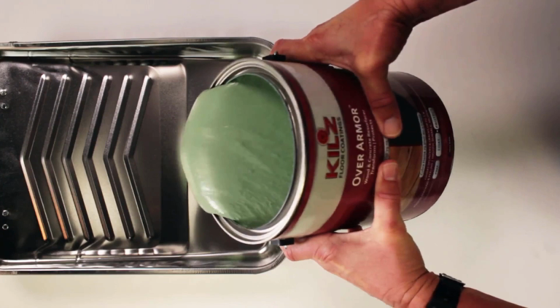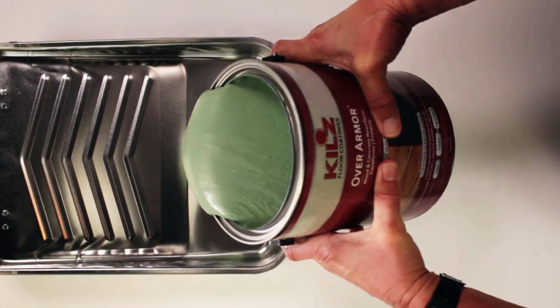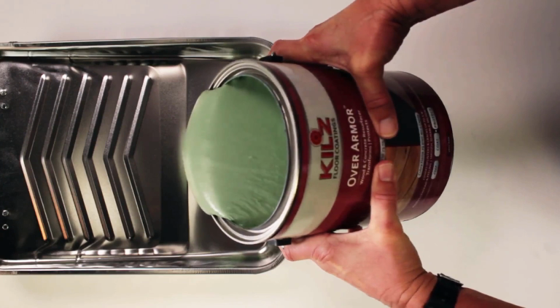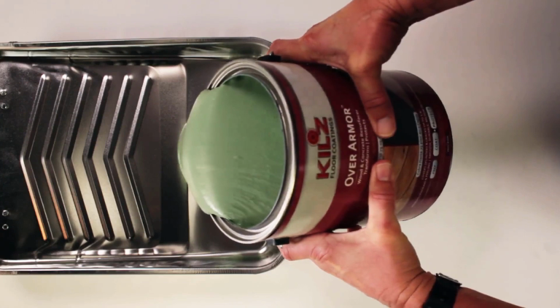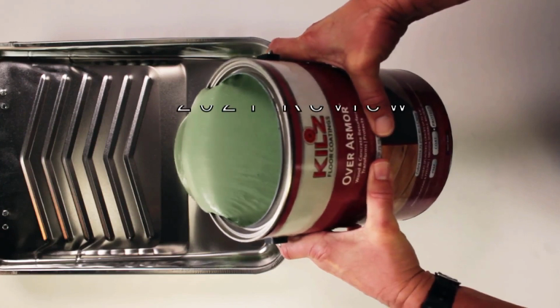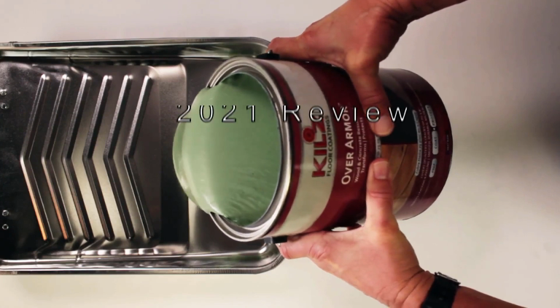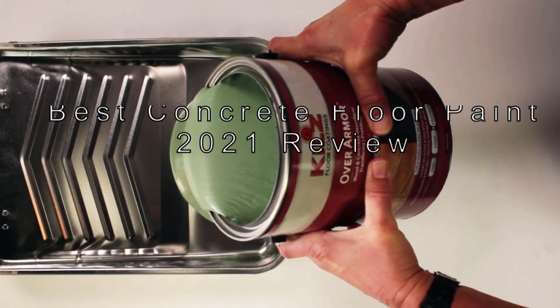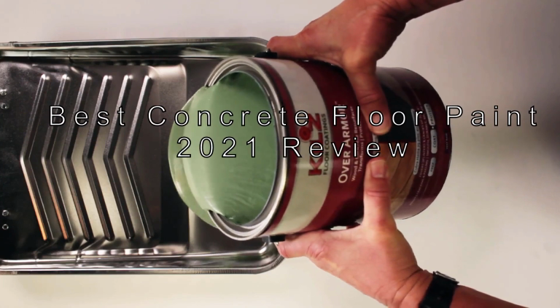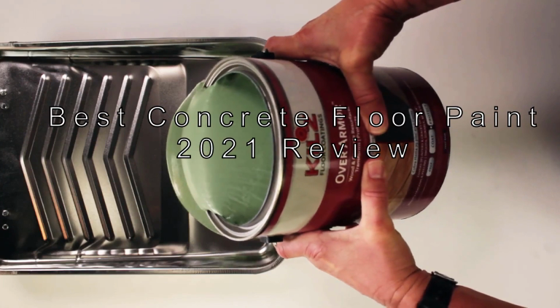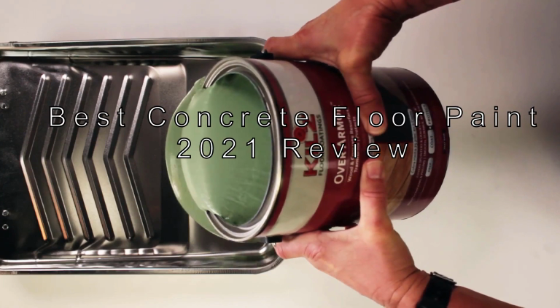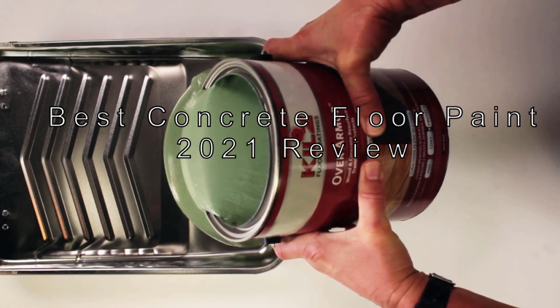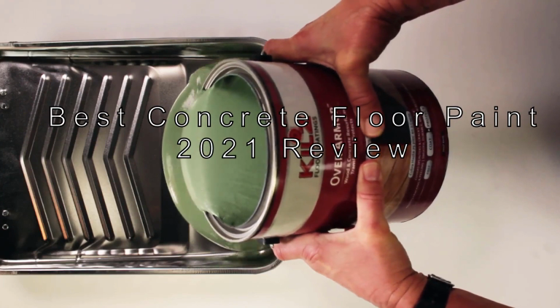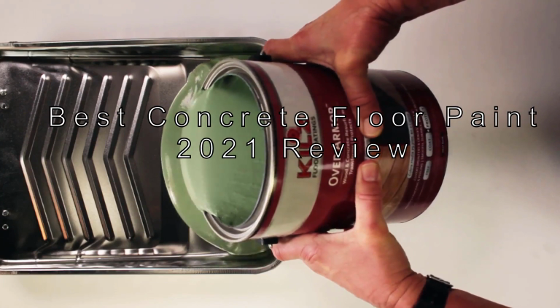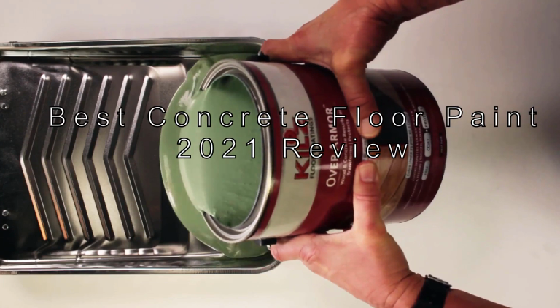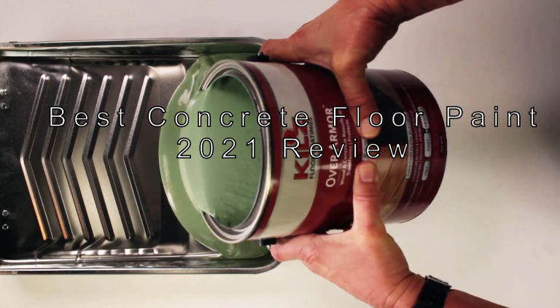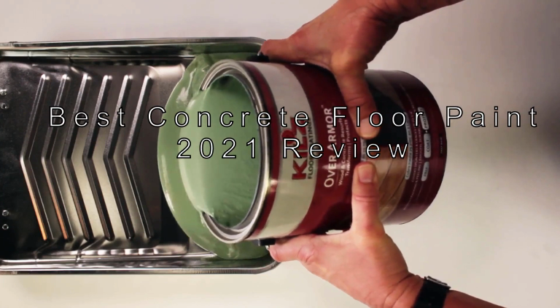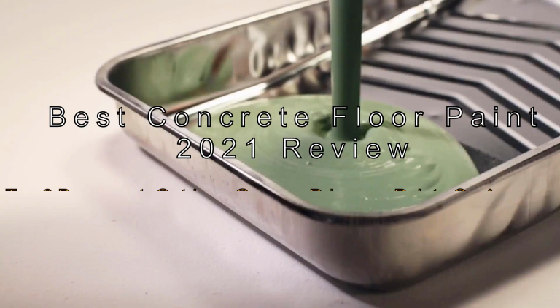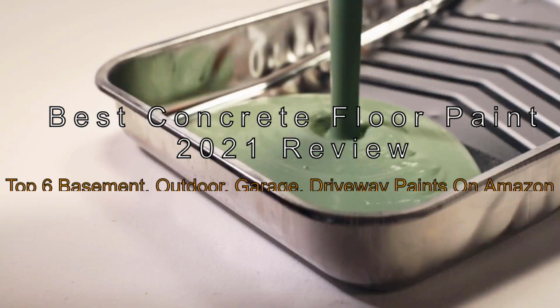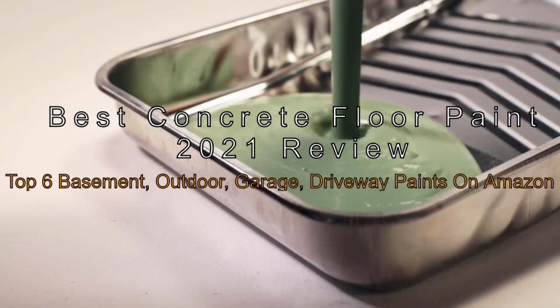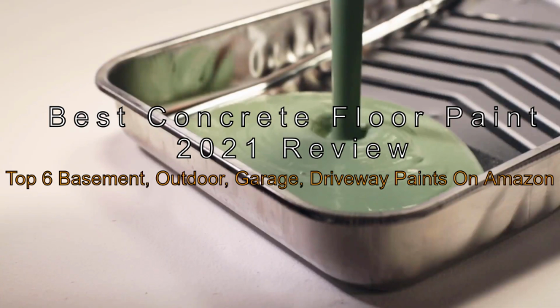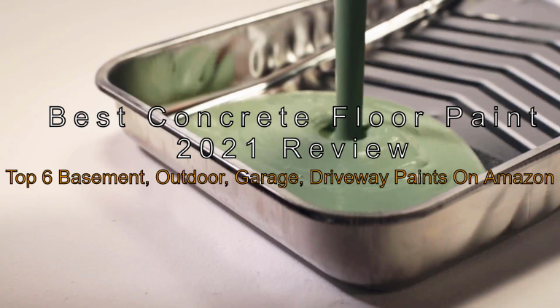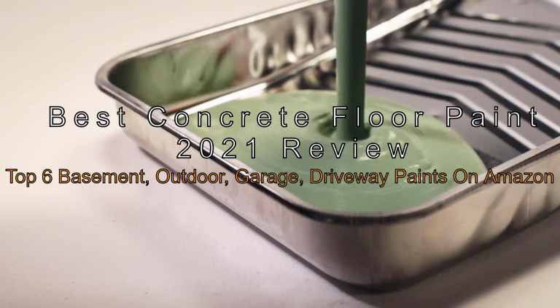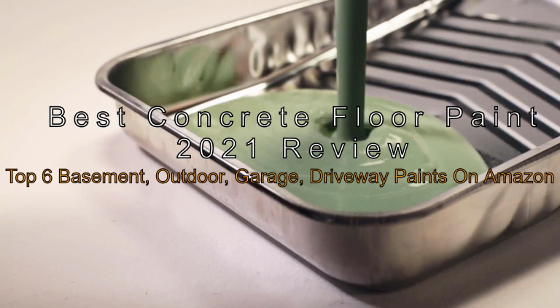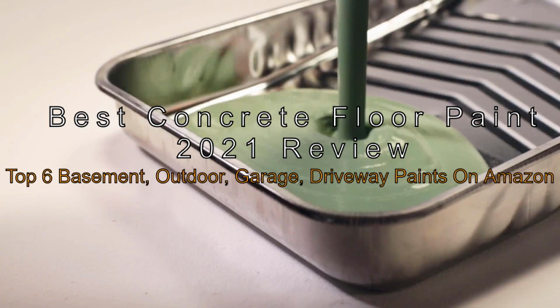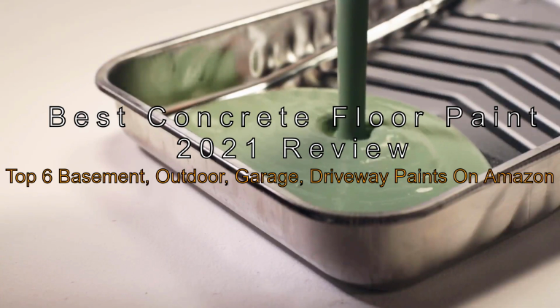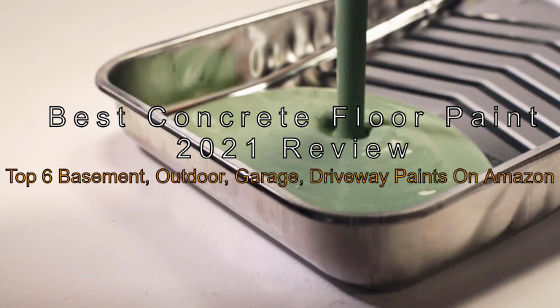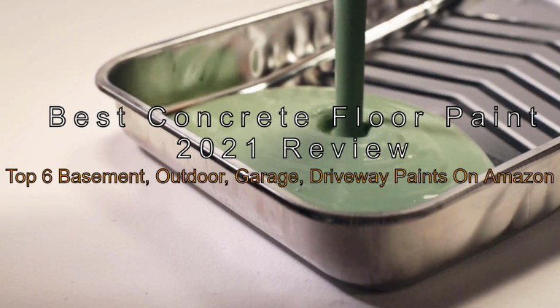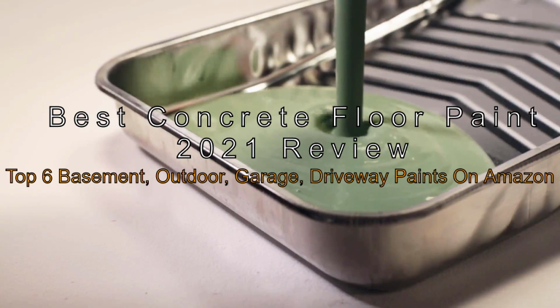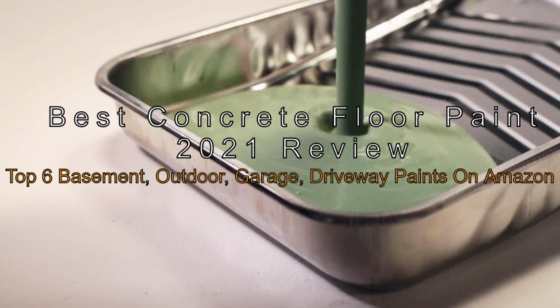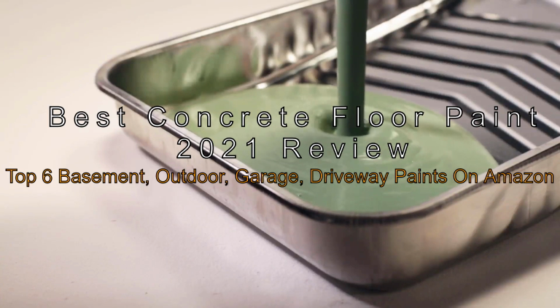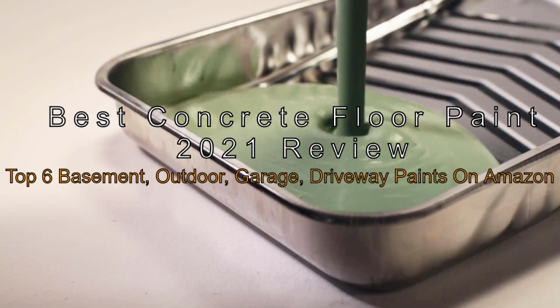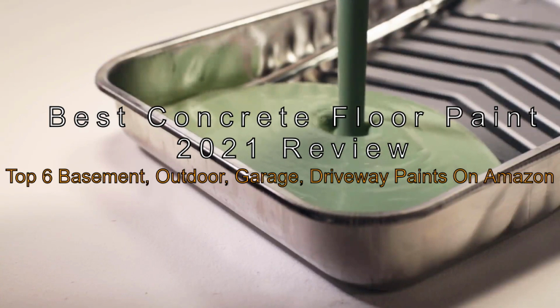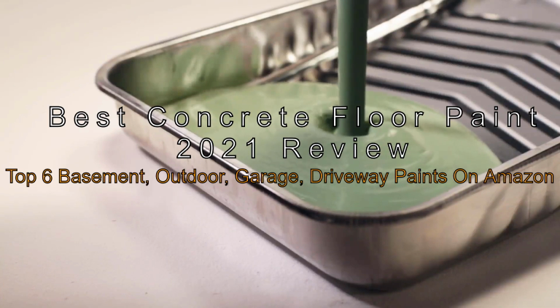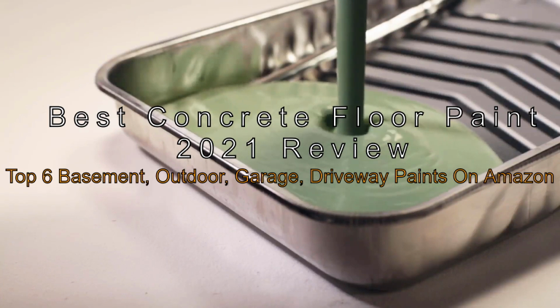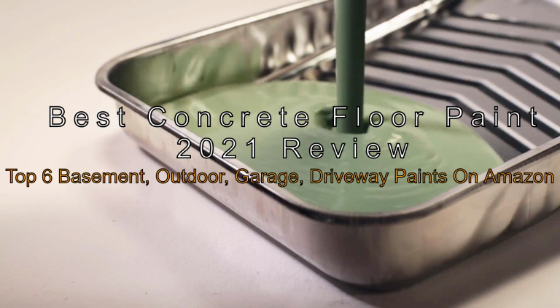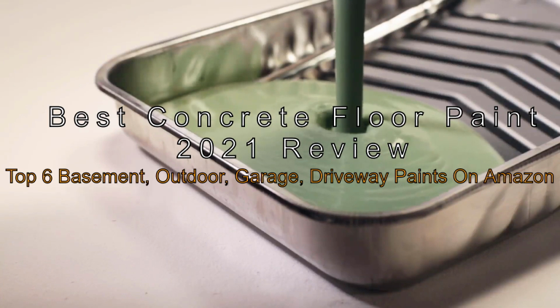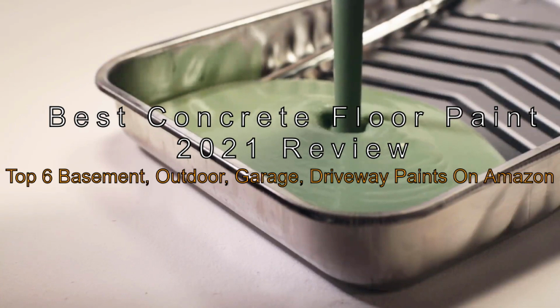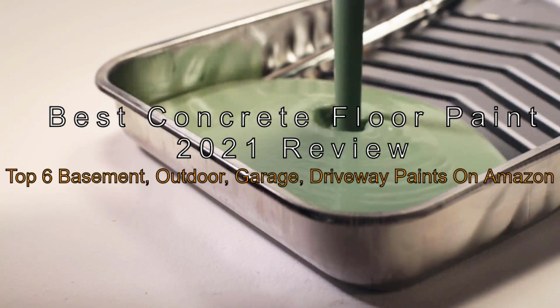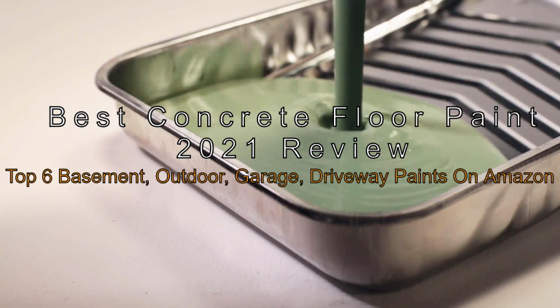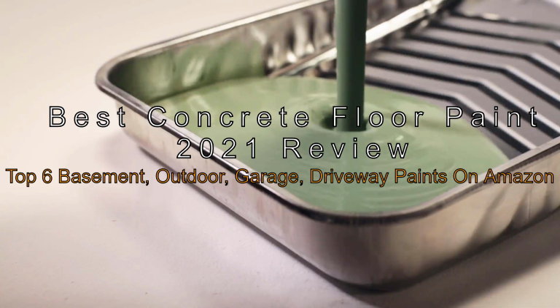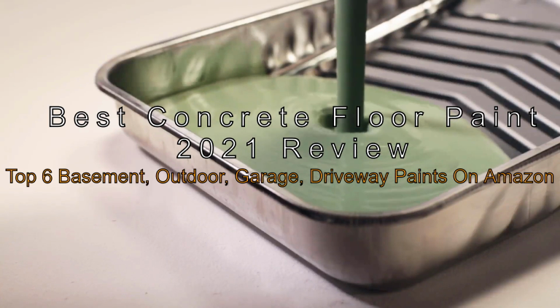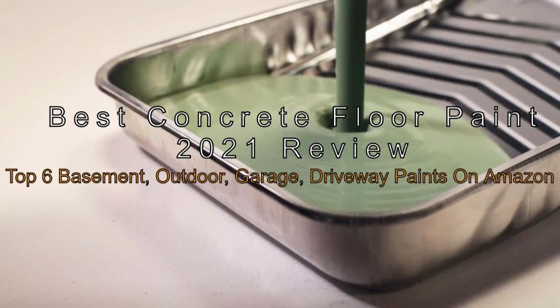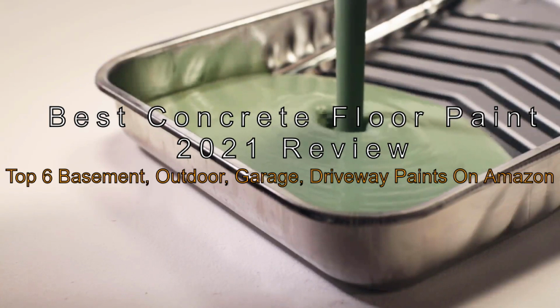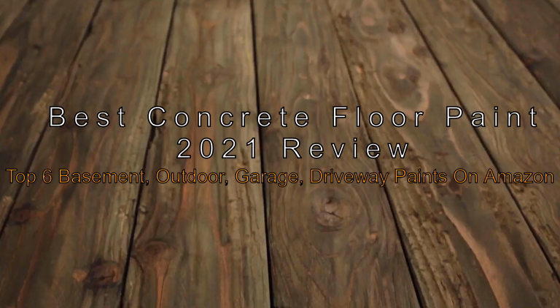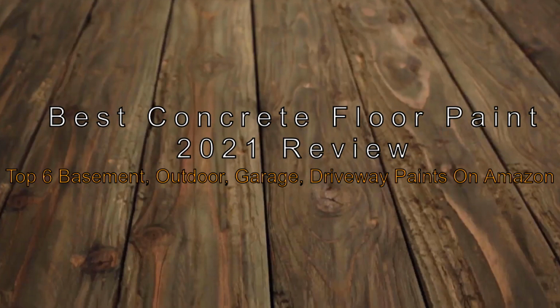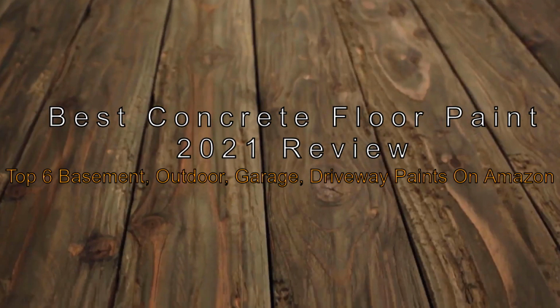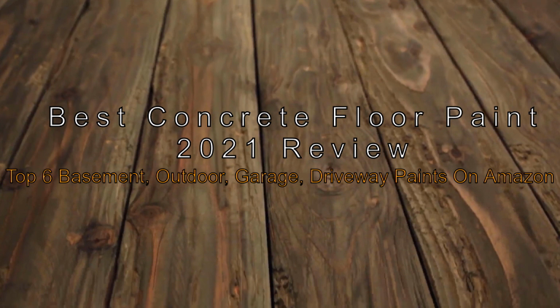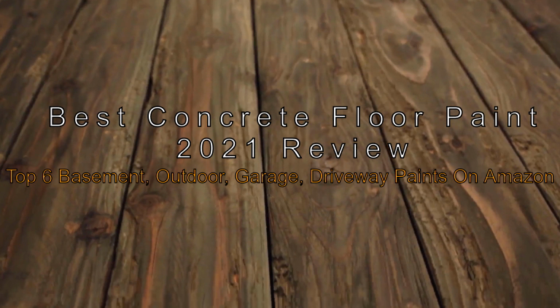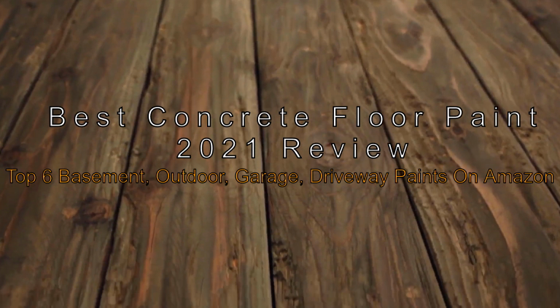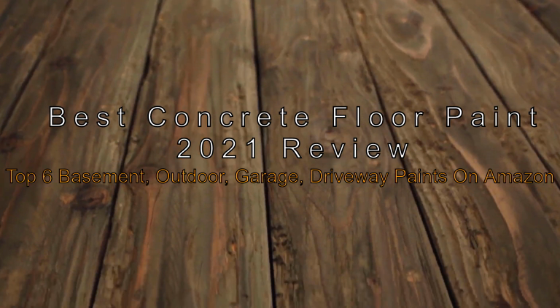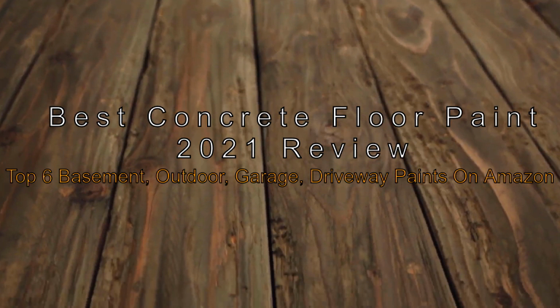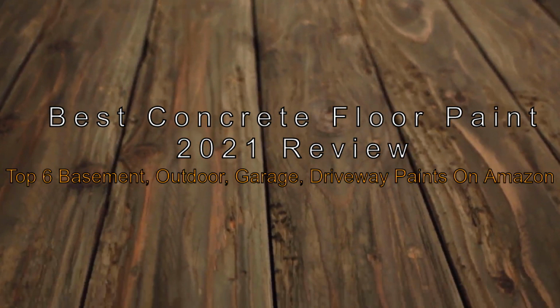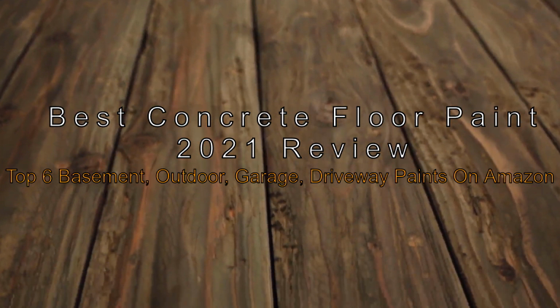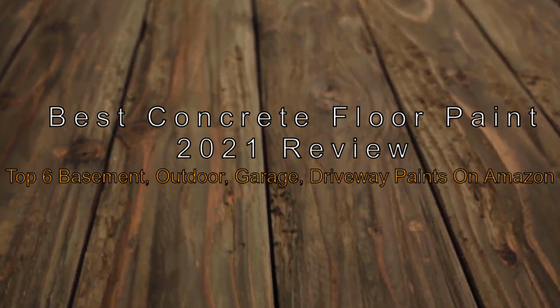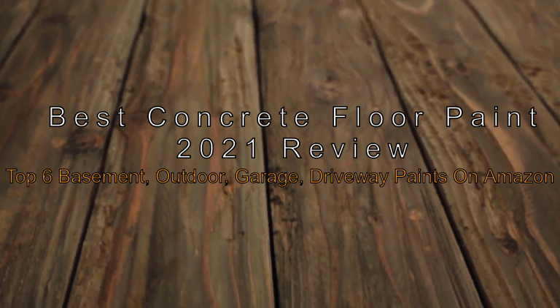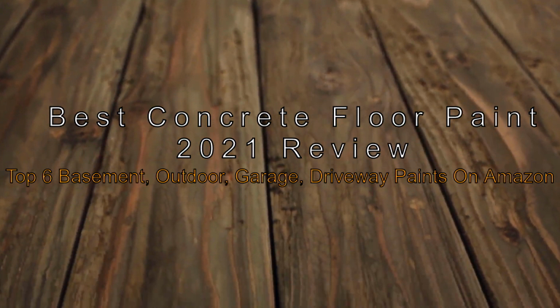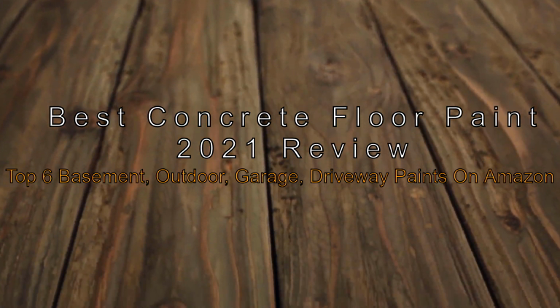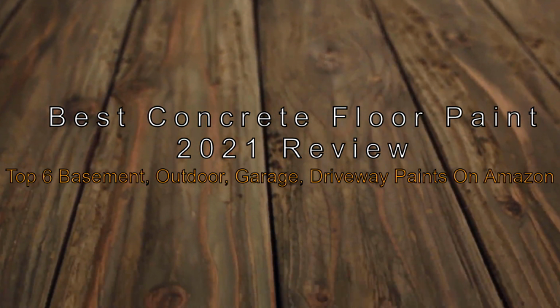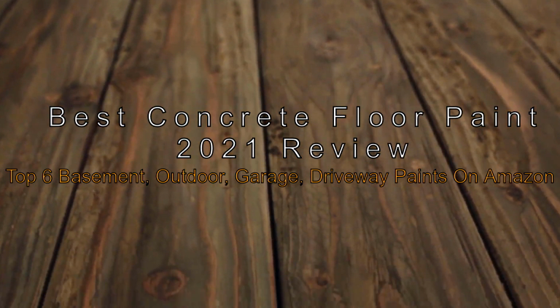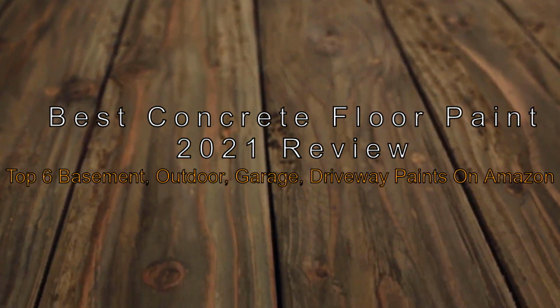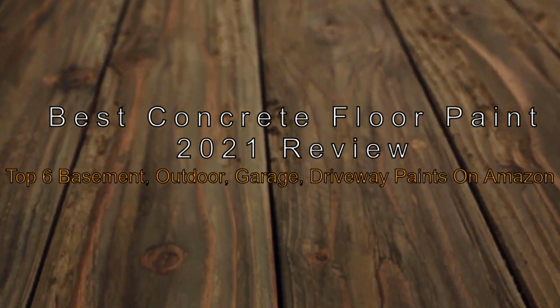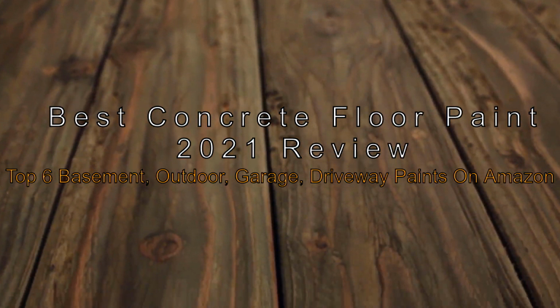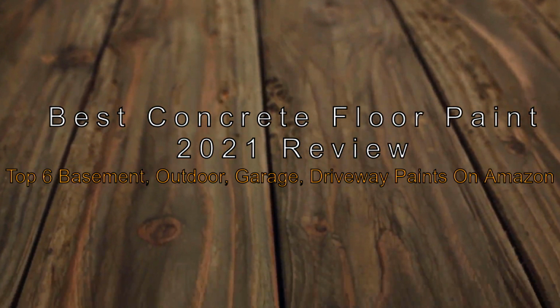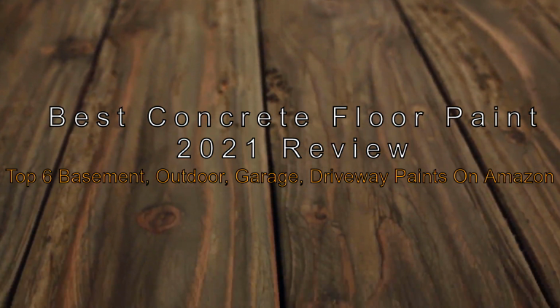The Best Concrete Floor Paint of 2021 Reviewed — Top 6 Basement, Outdoor, Garage, and Driveway Paints on Amazon.